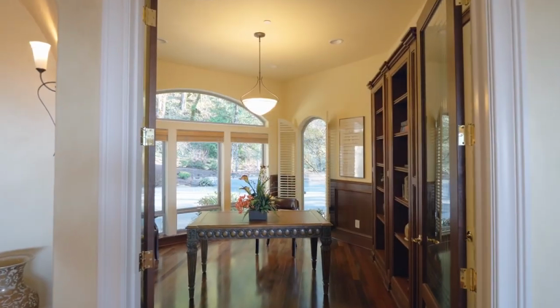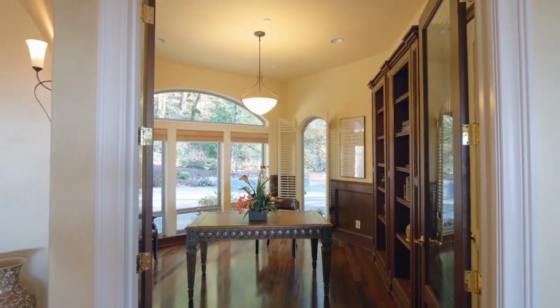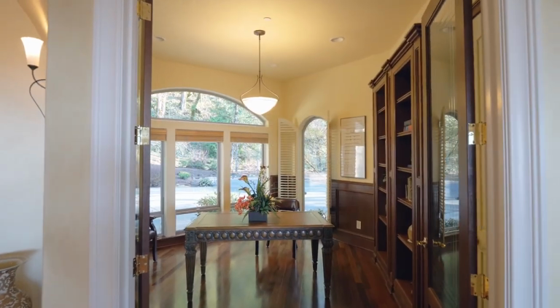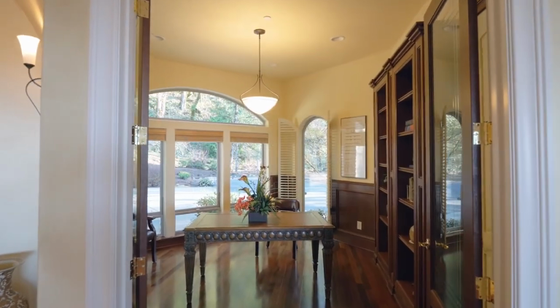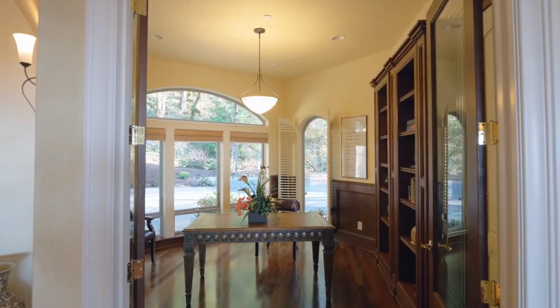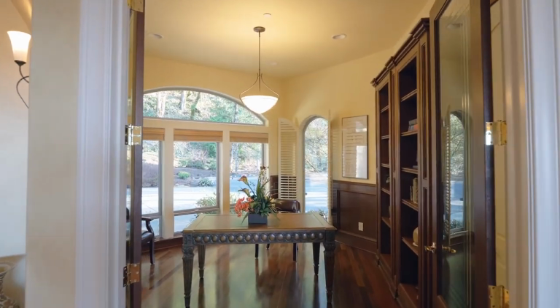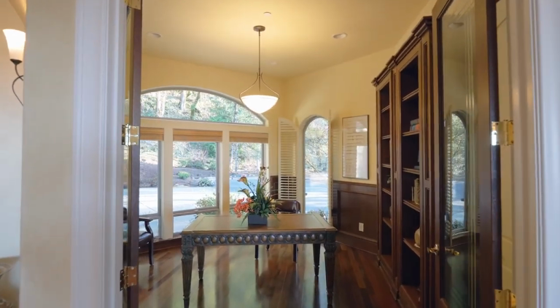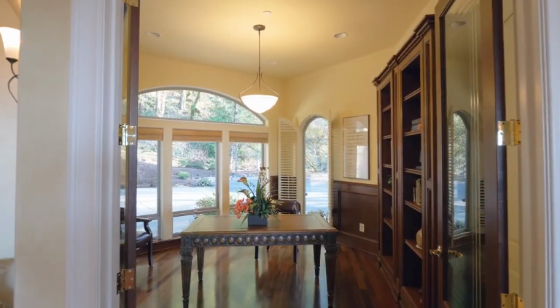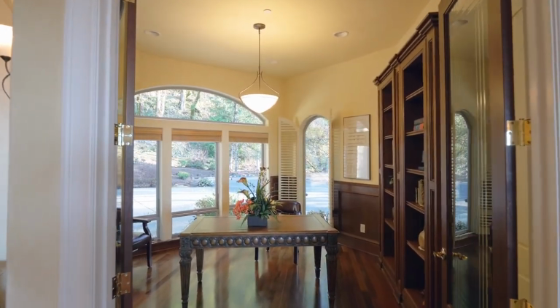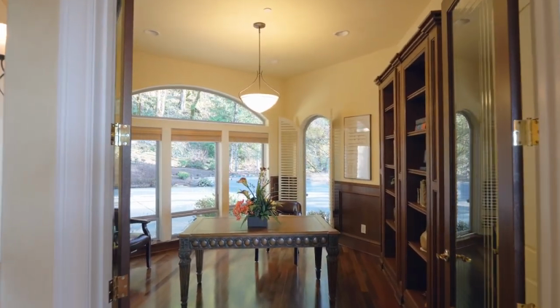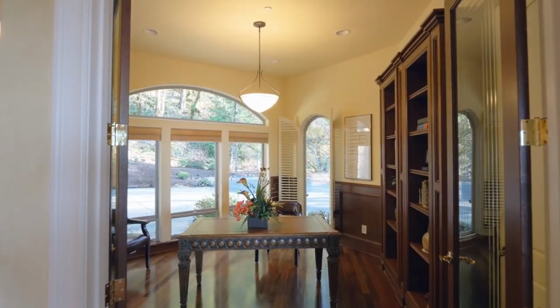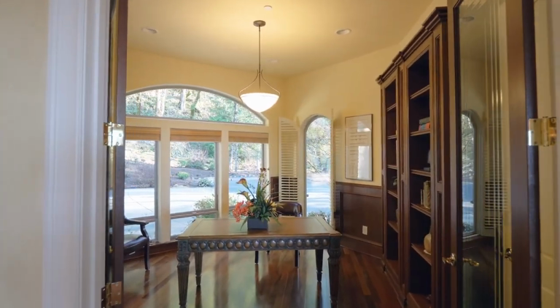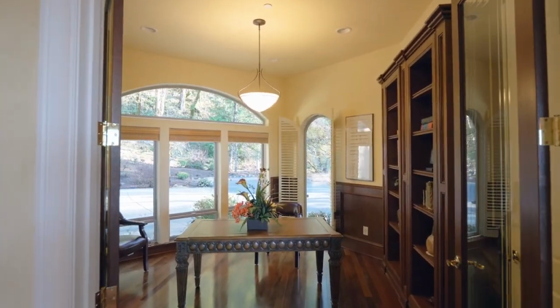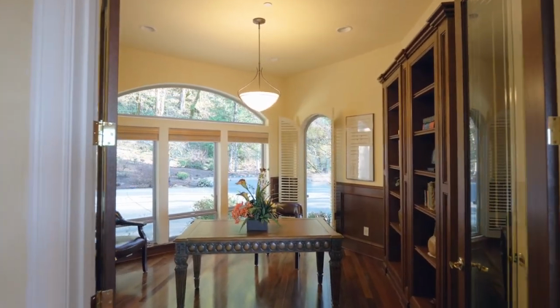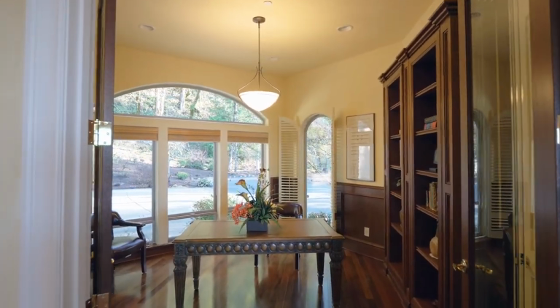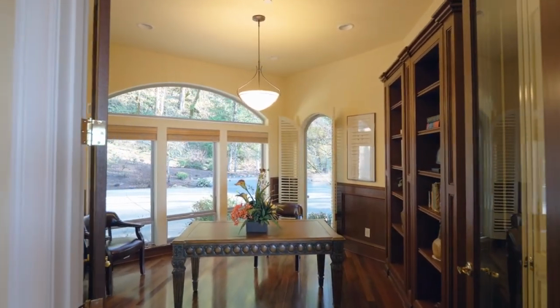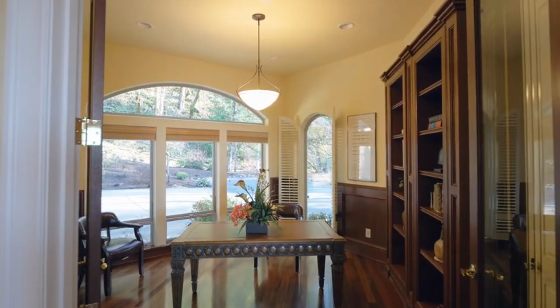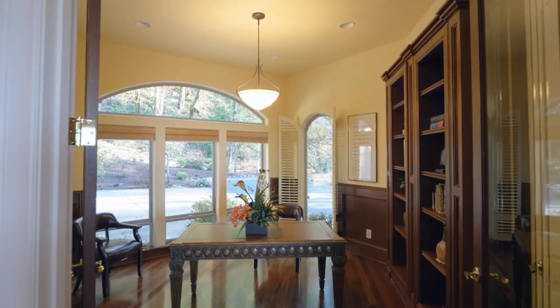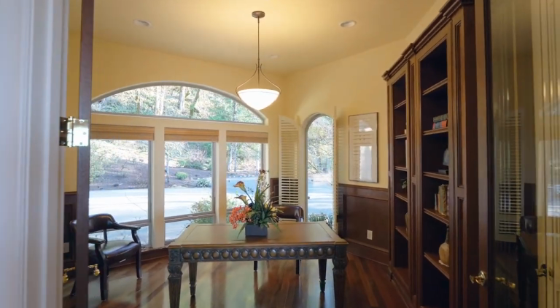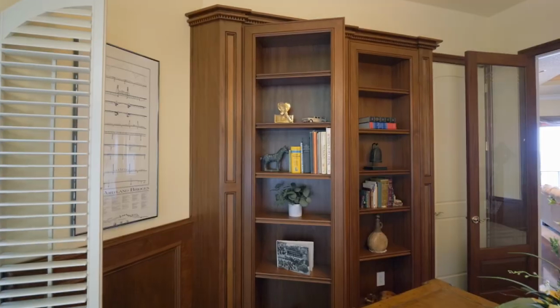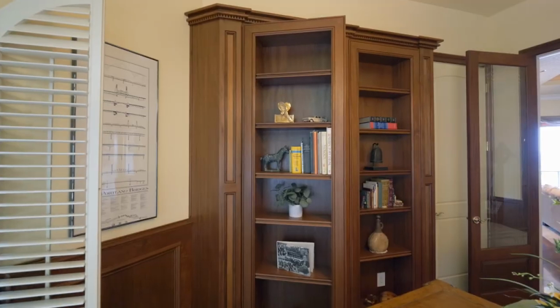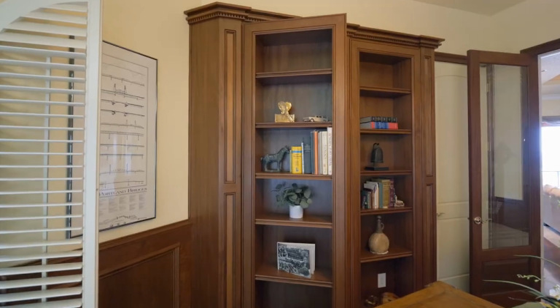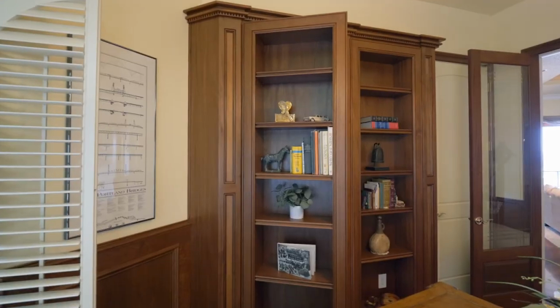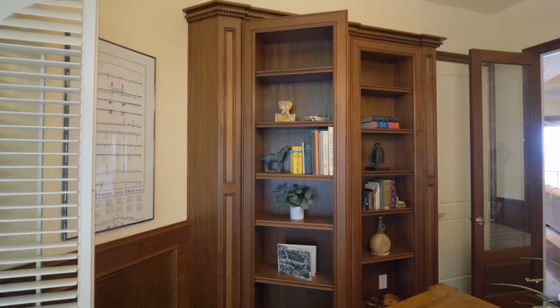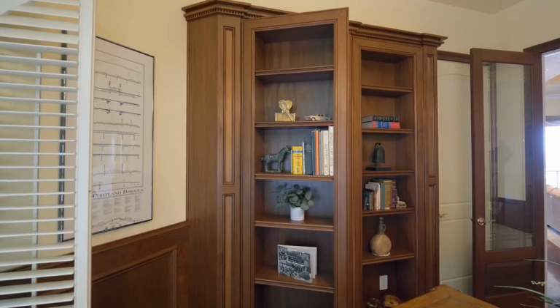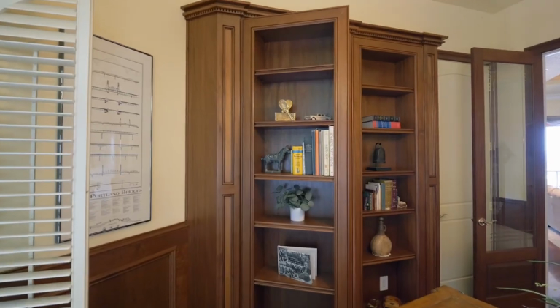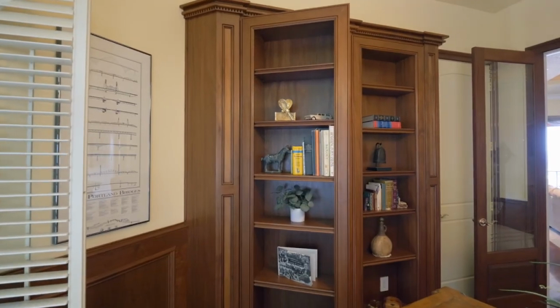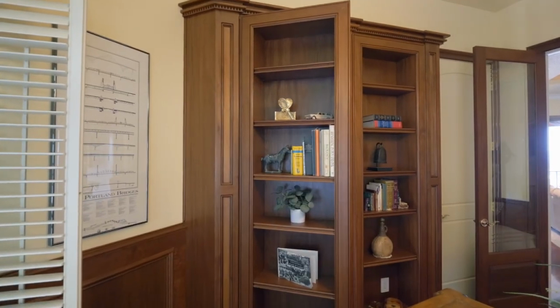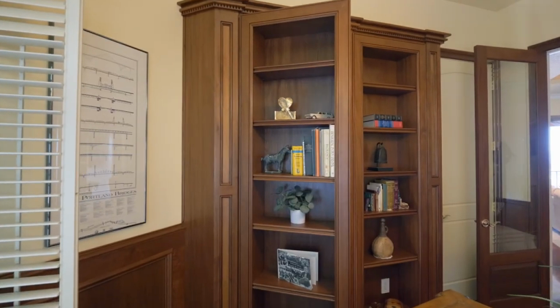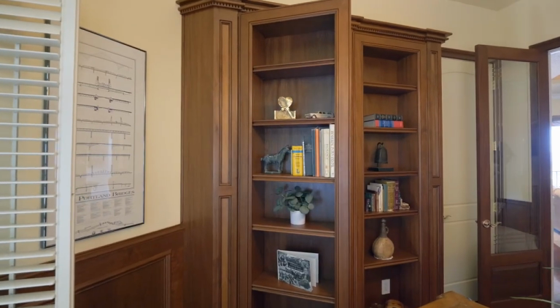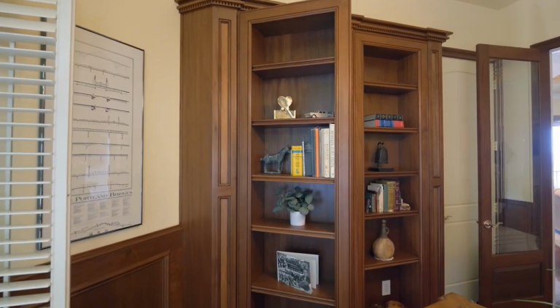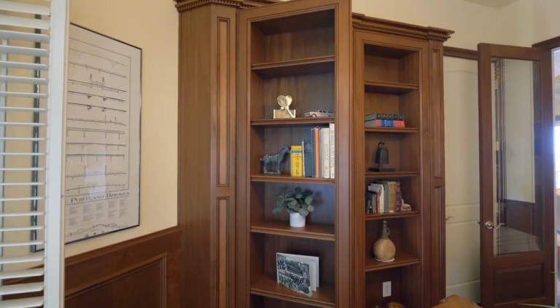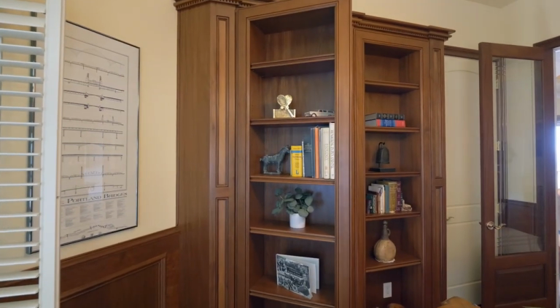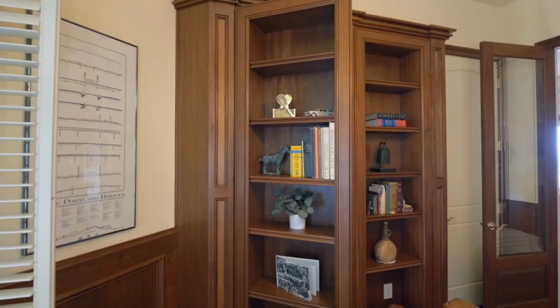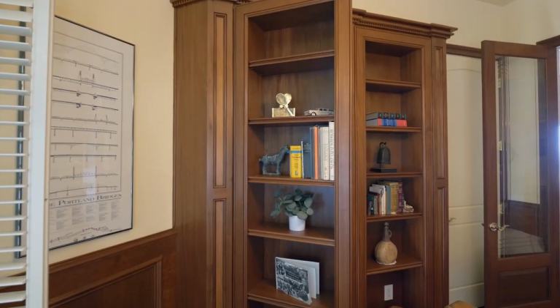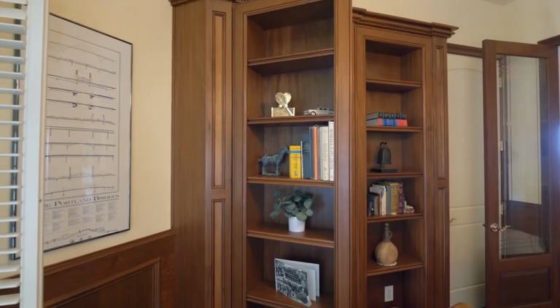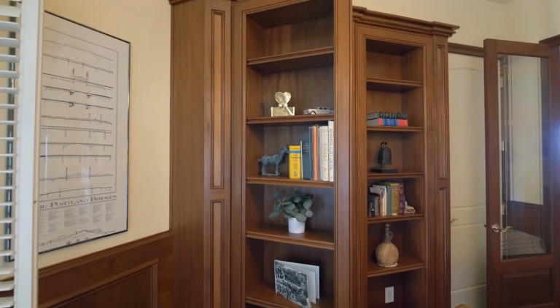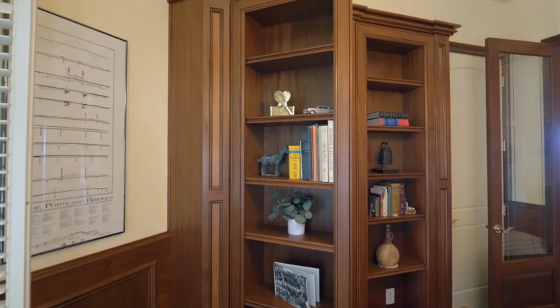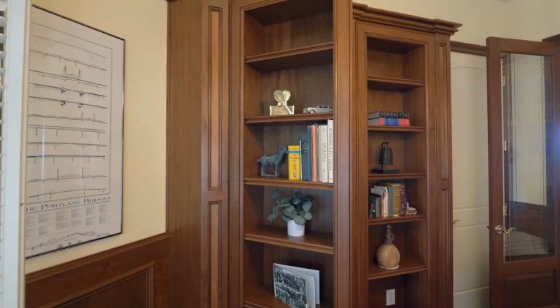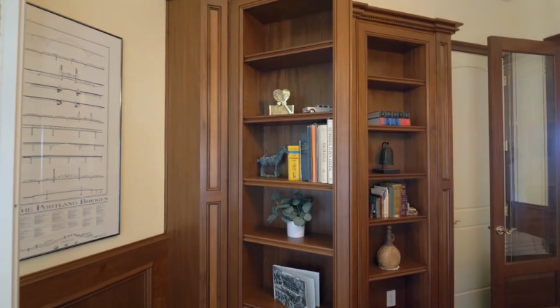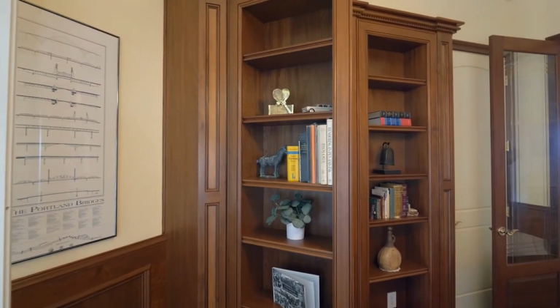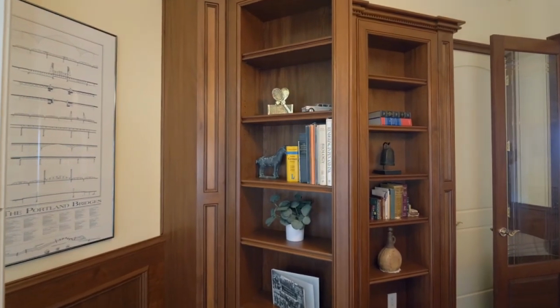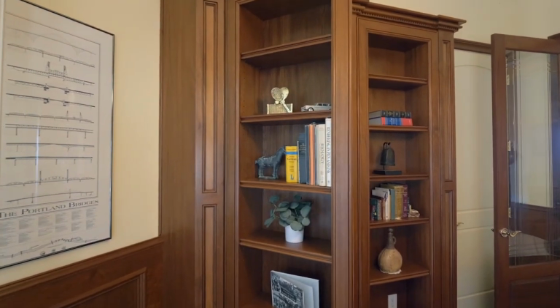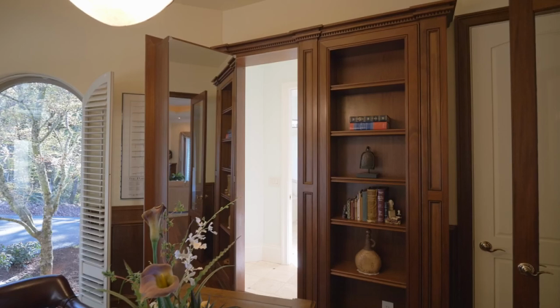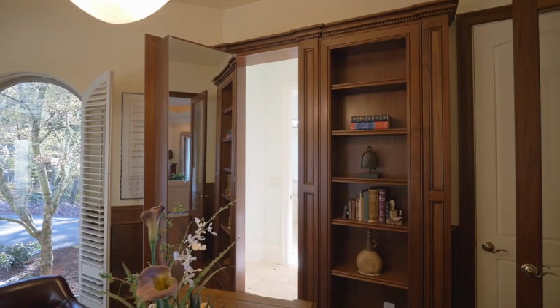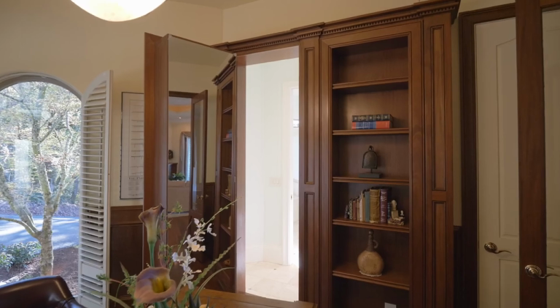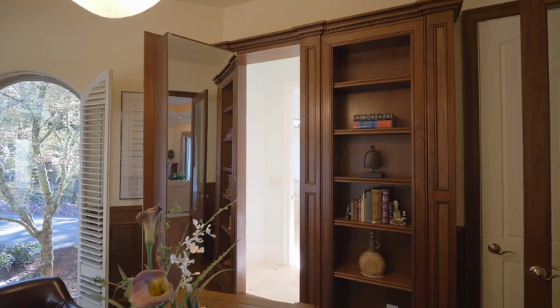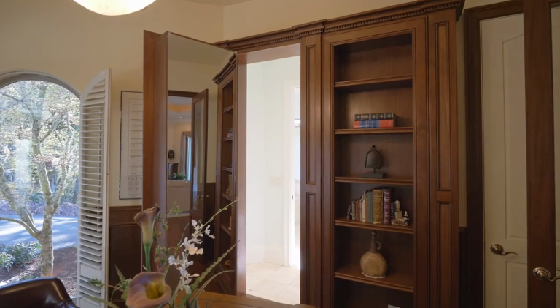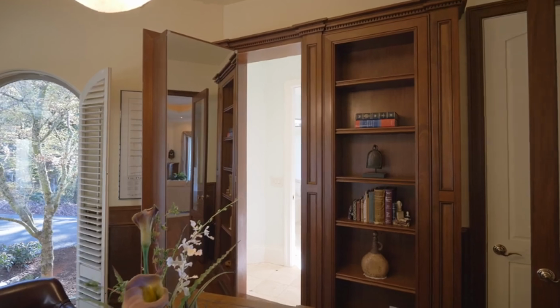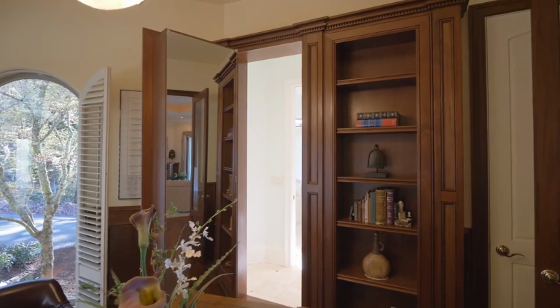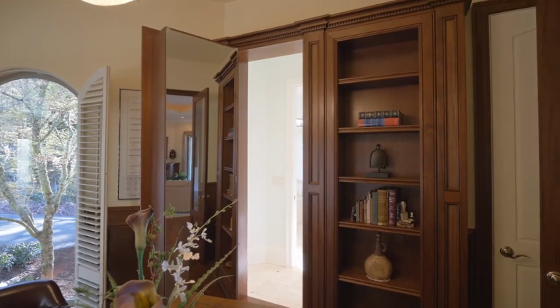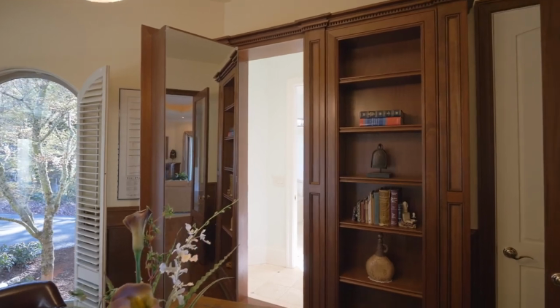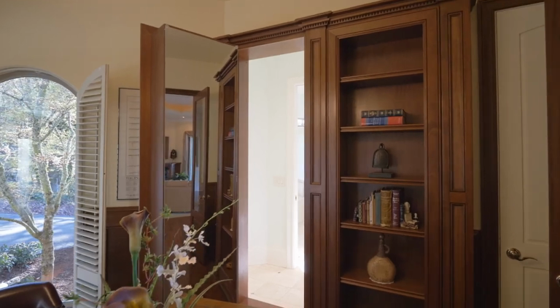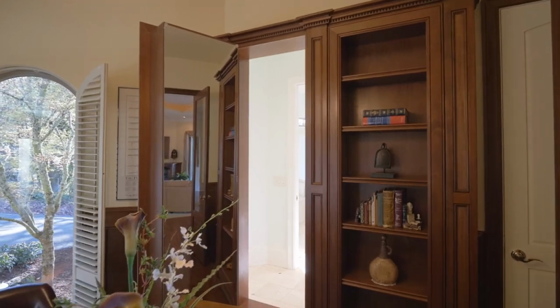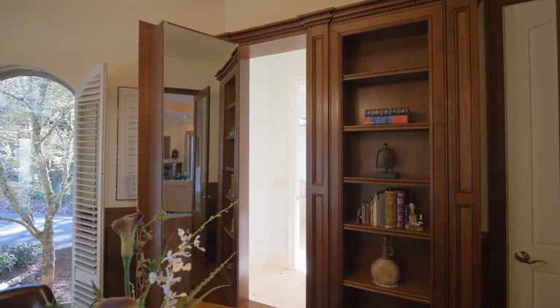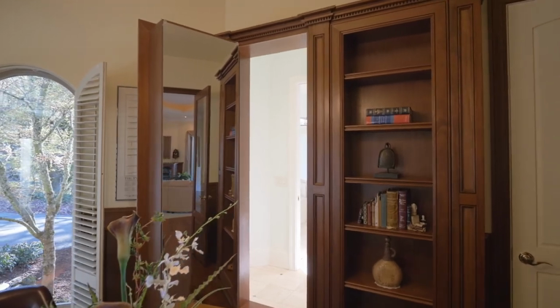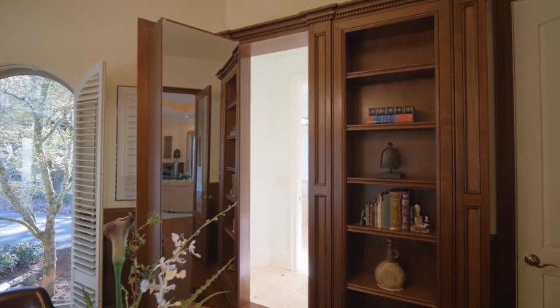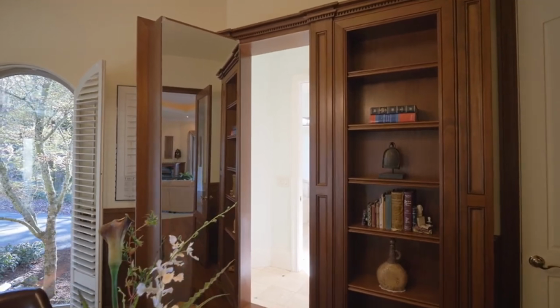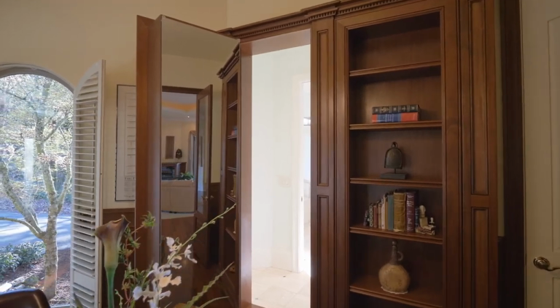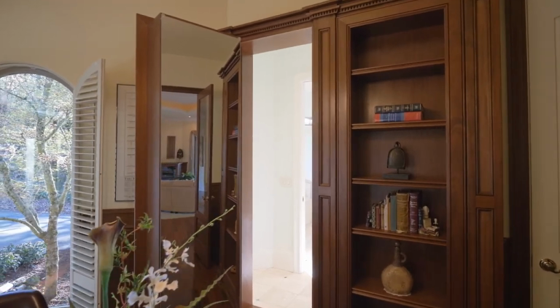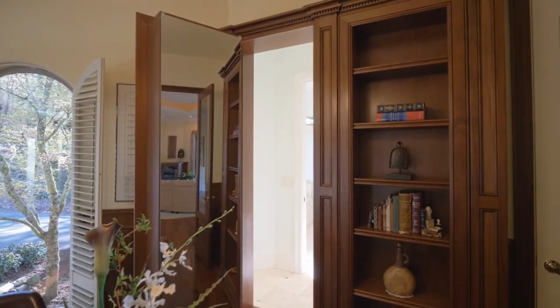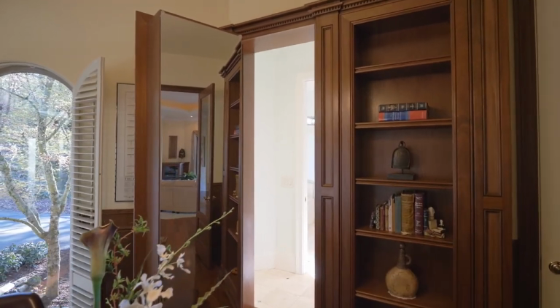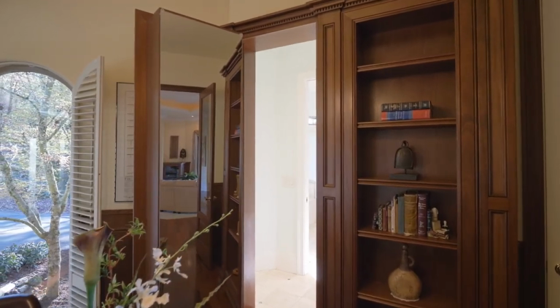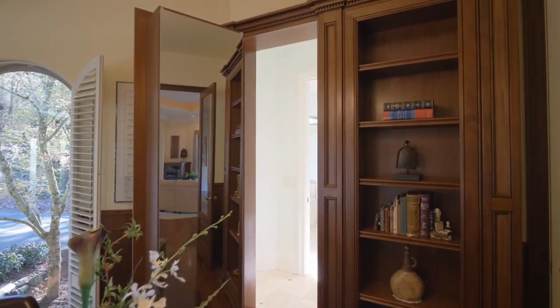Inside the home office, discover a secret door to the primary bath, plus gorgeous wainscoting and built-ins.